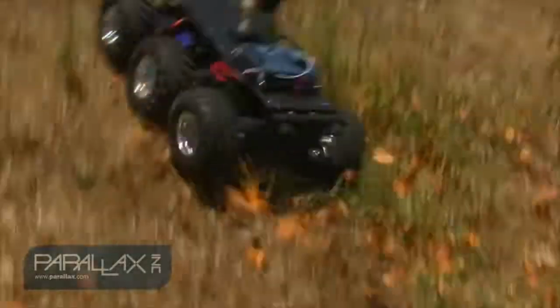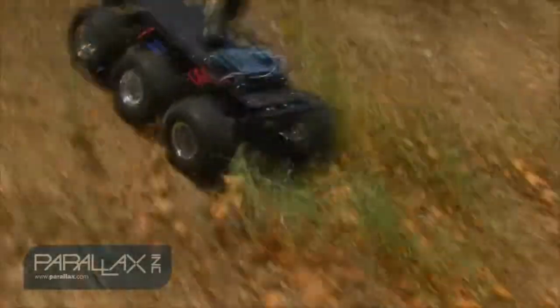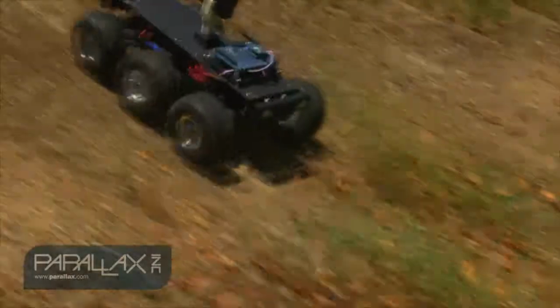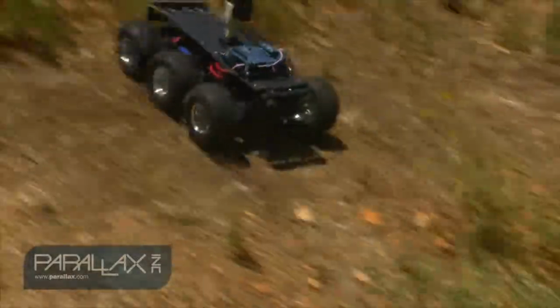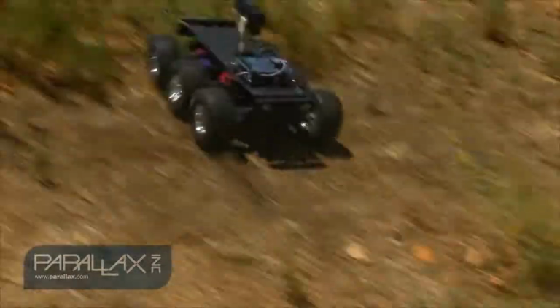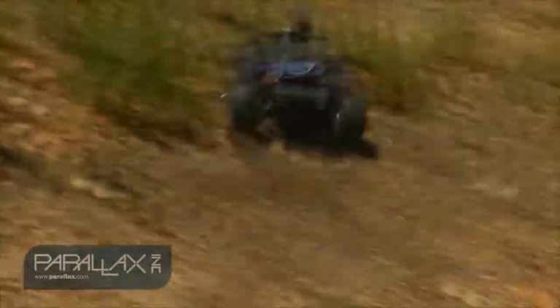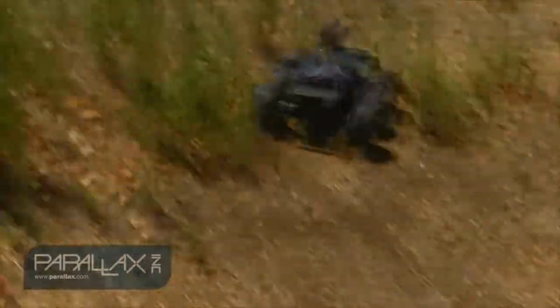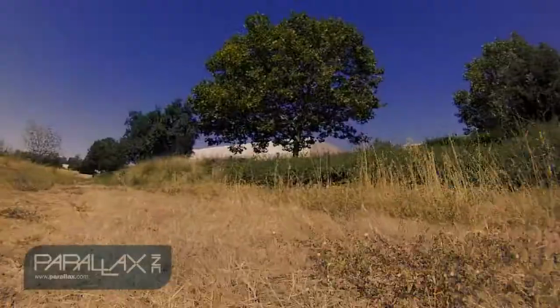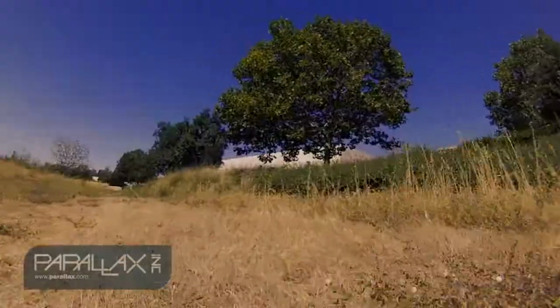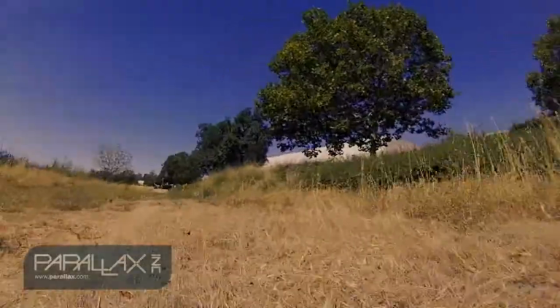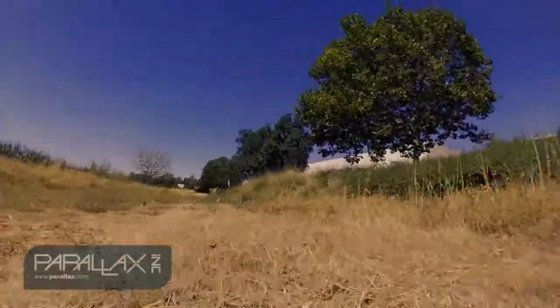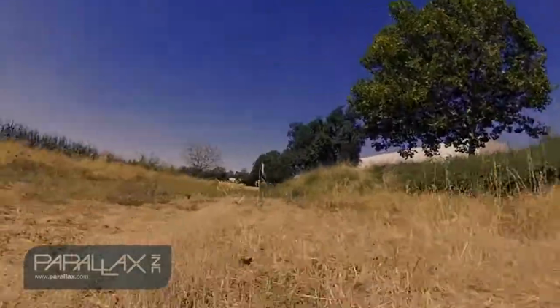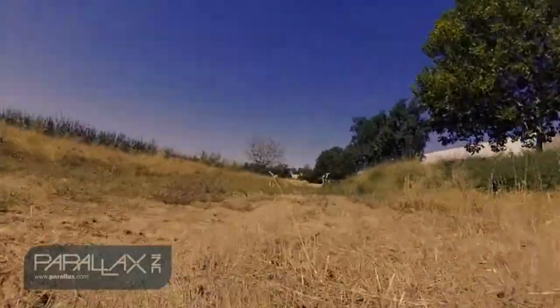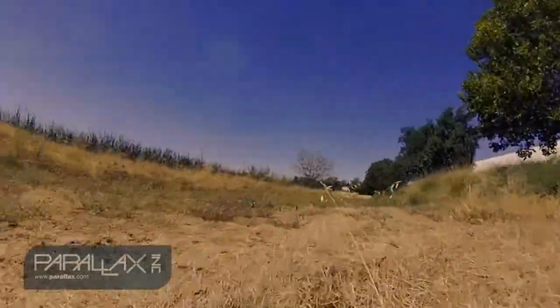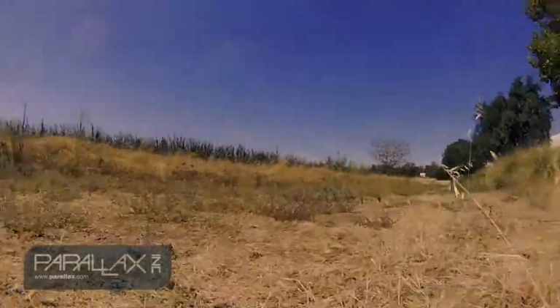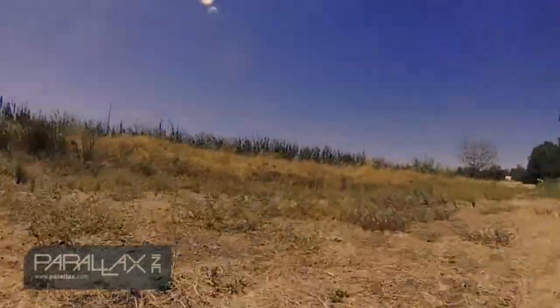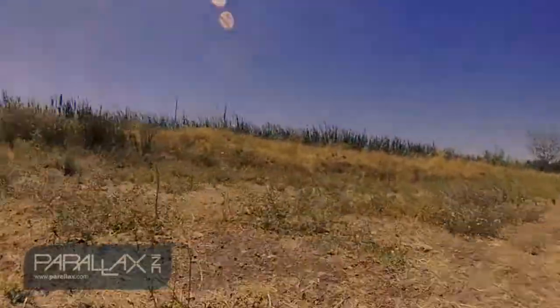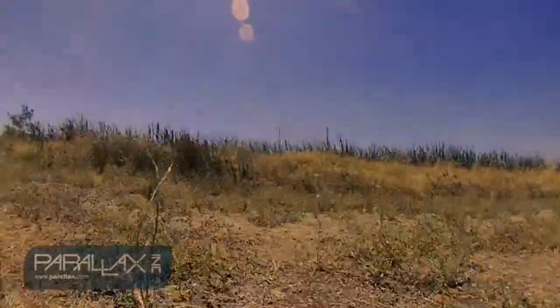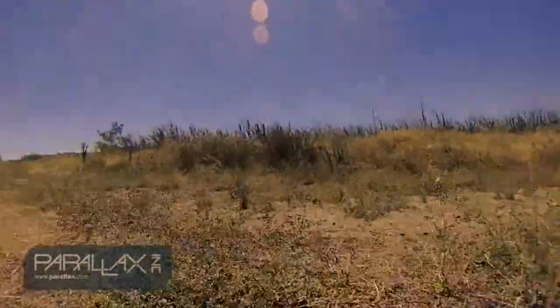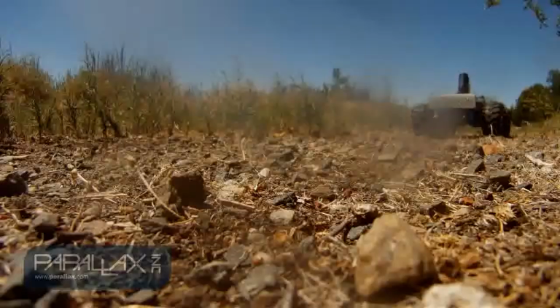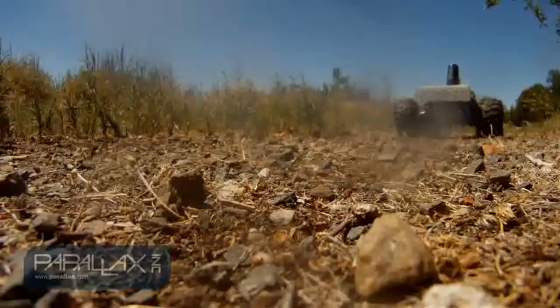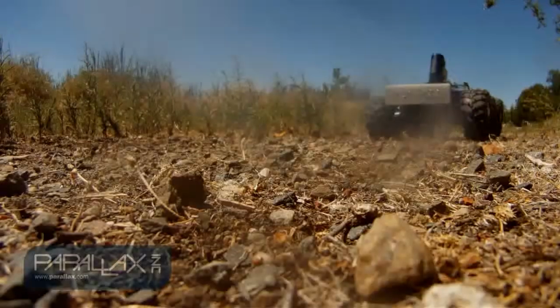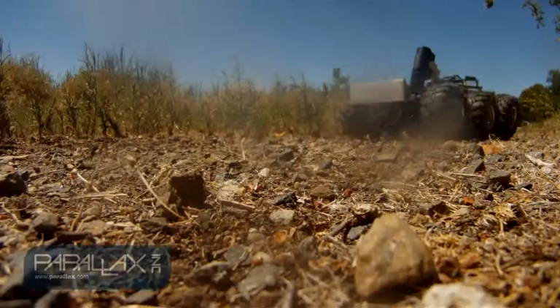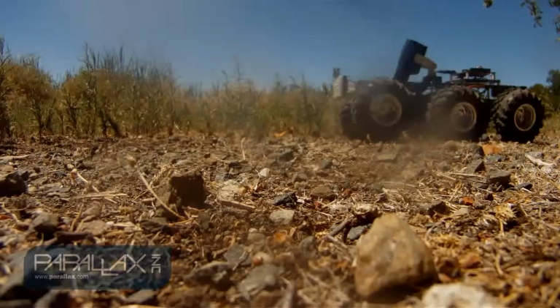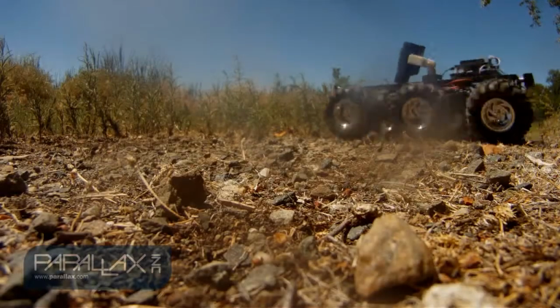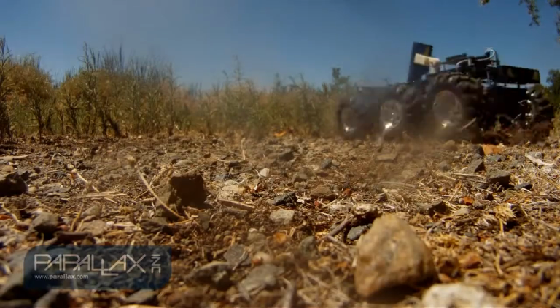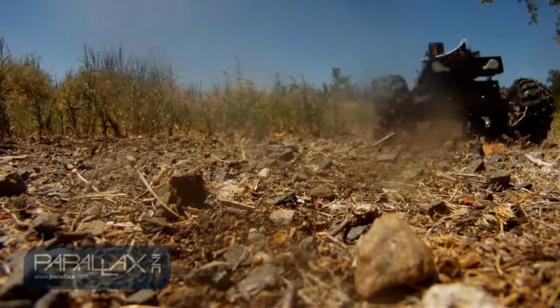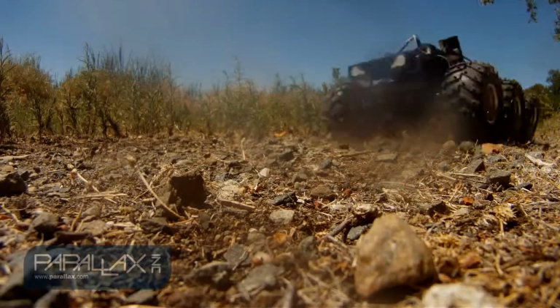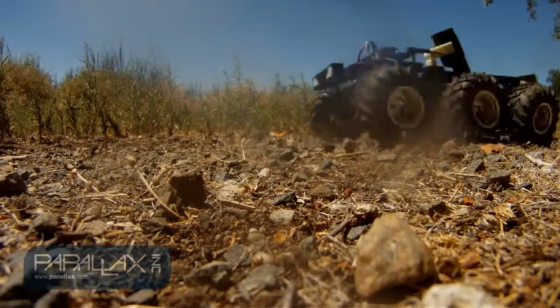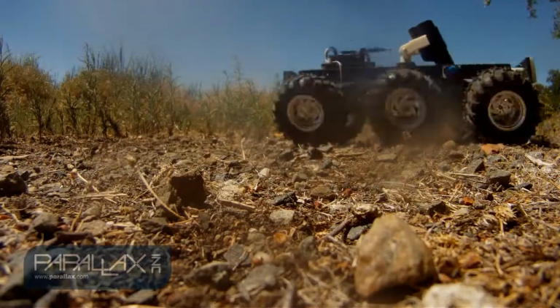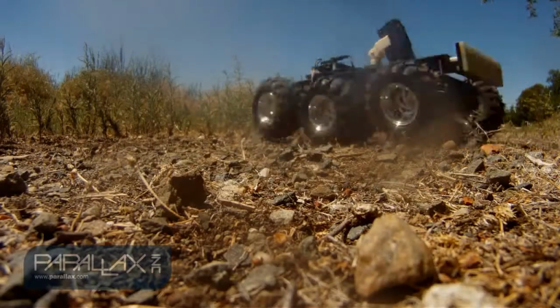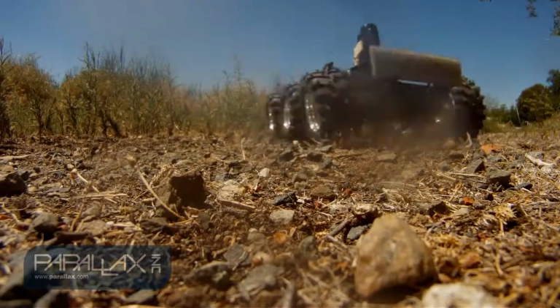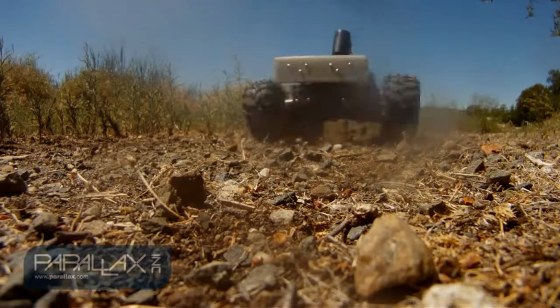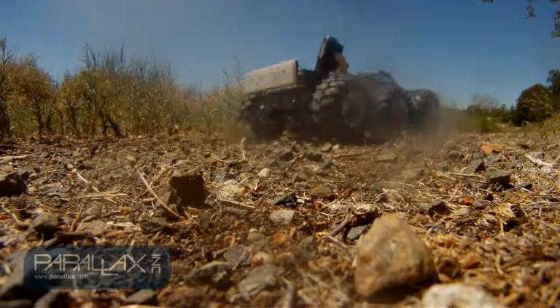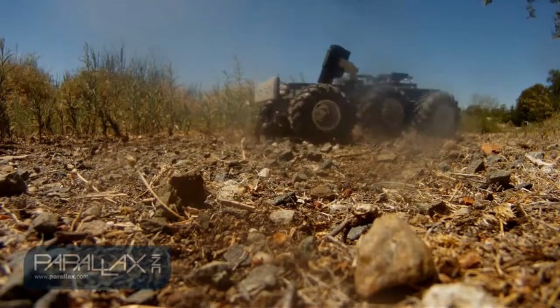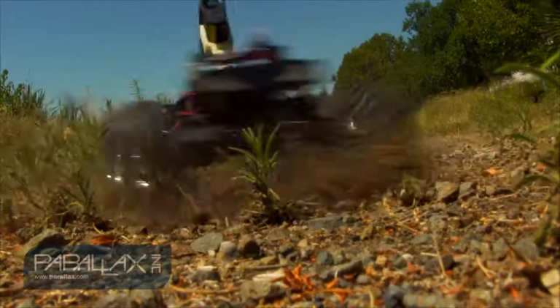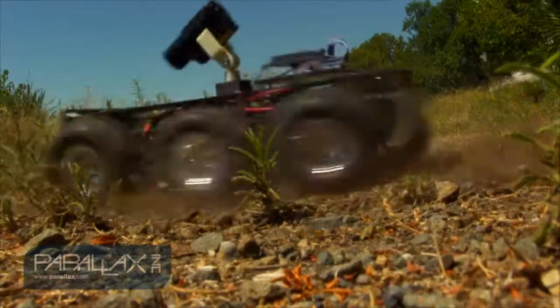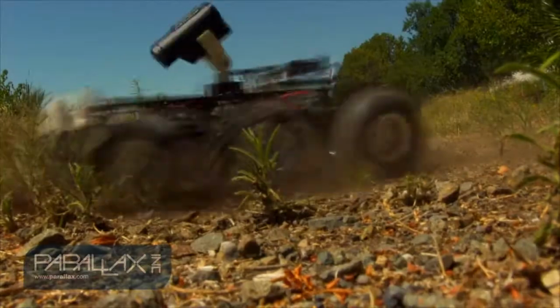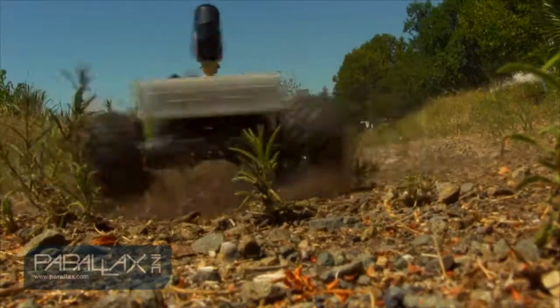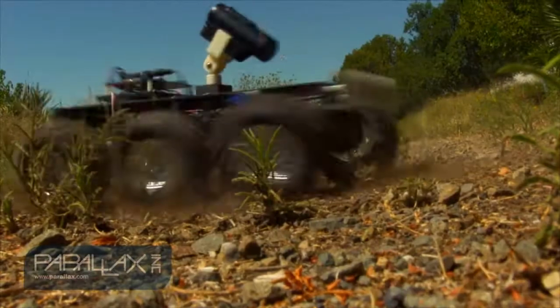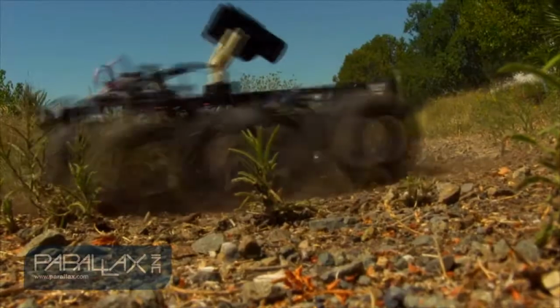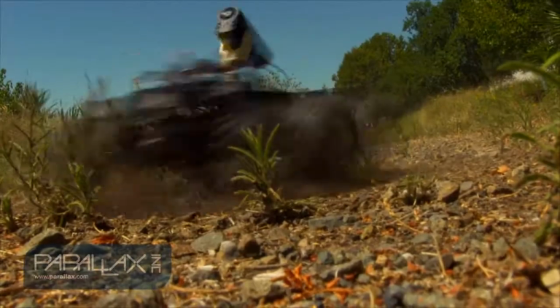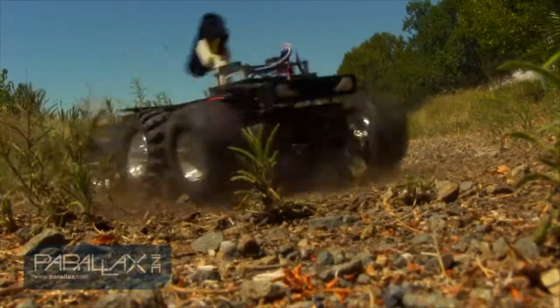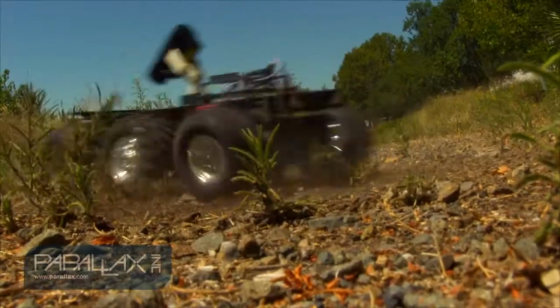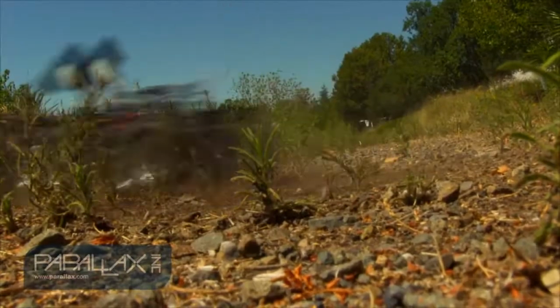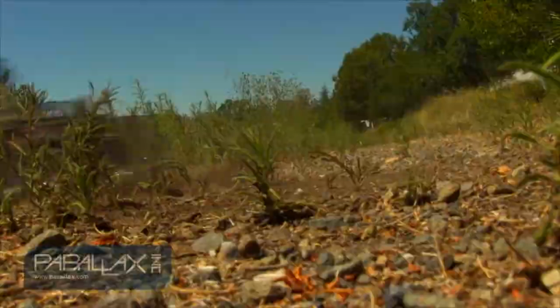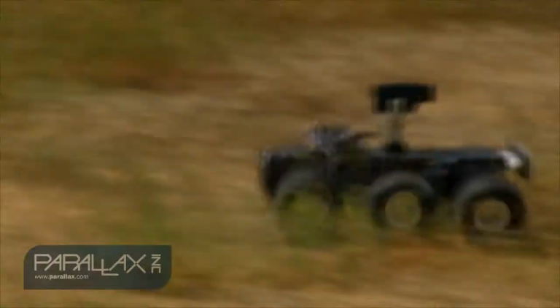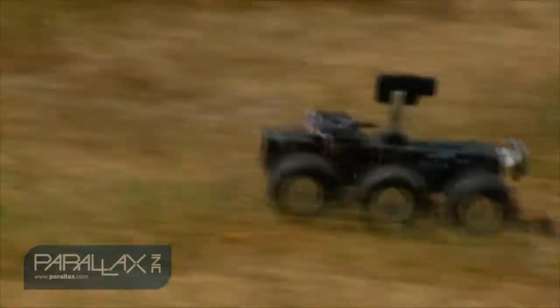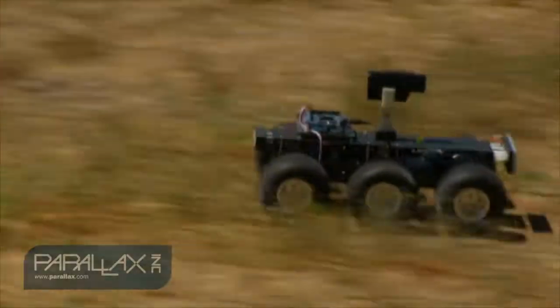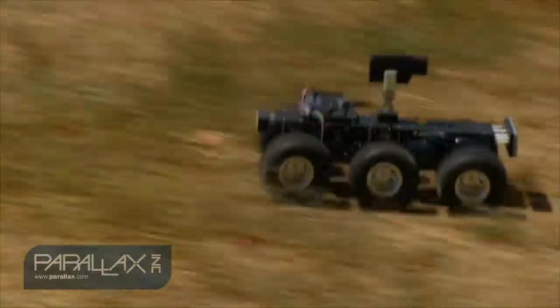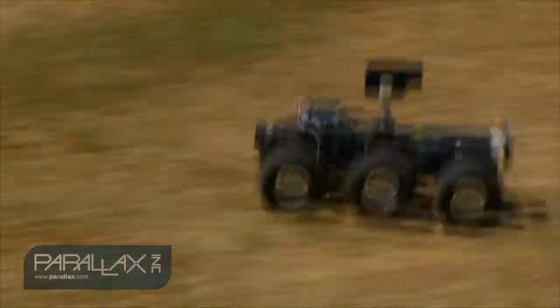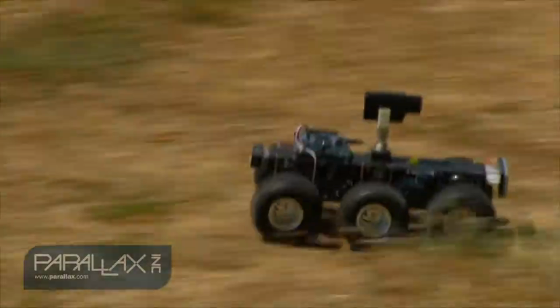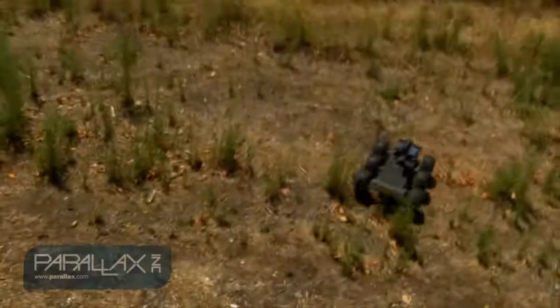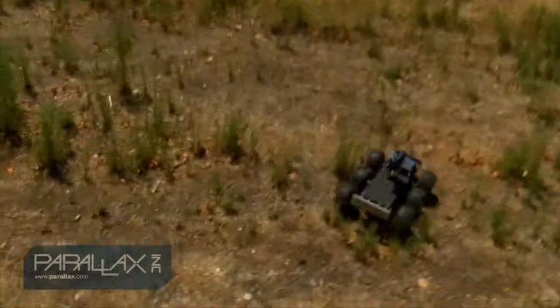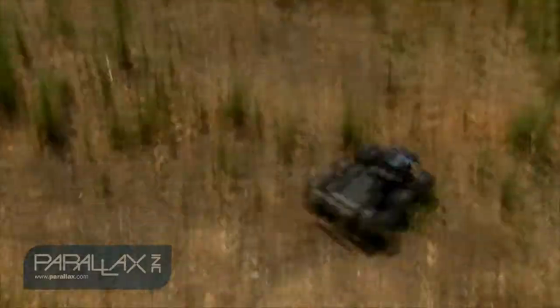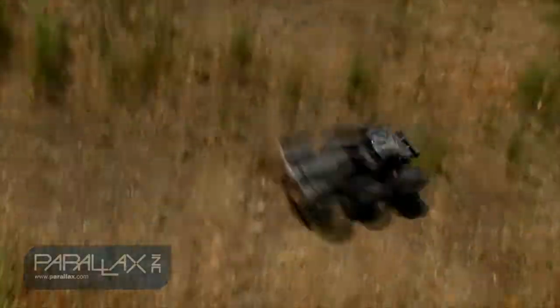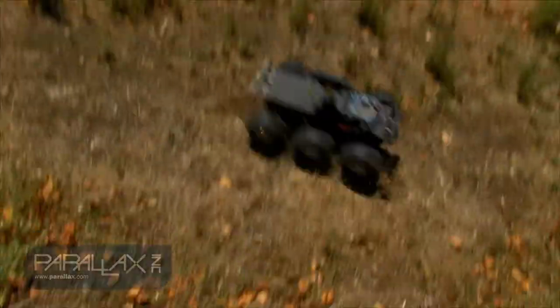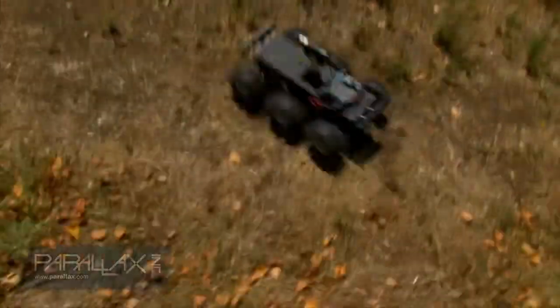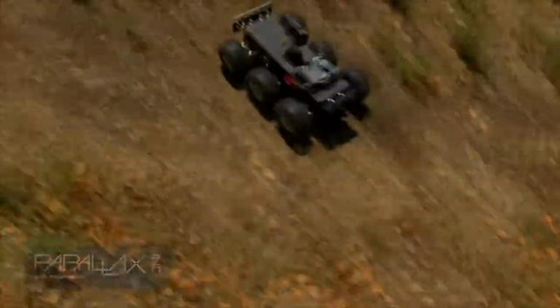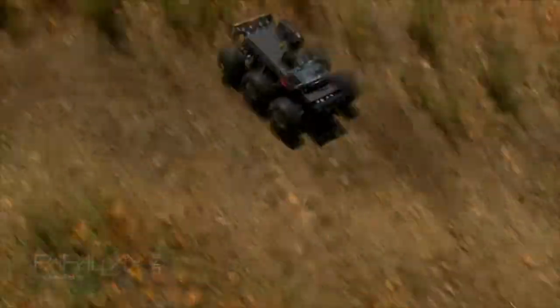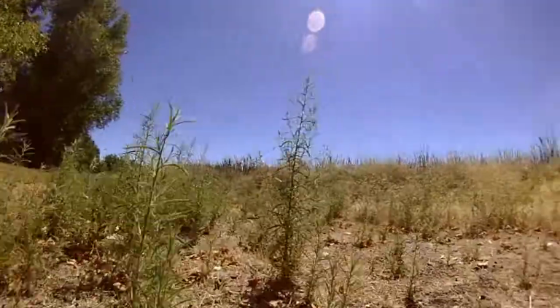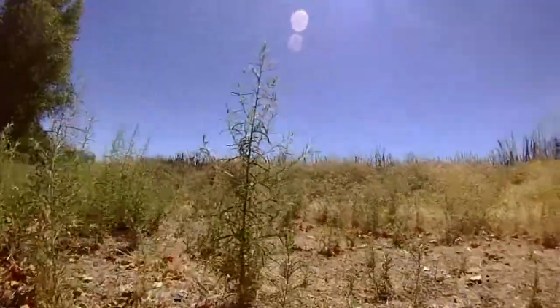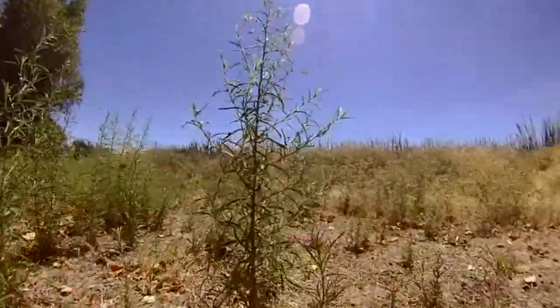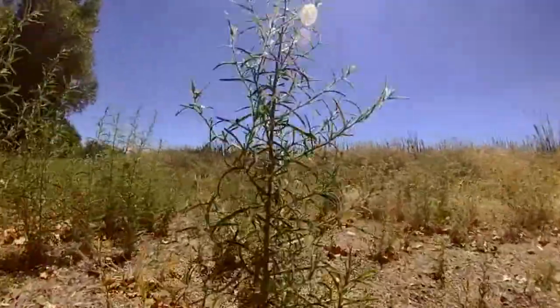So I've just gone over the Wild Thumper Robotics Kit and some of the applications you can use it in. For more information, go to Parallax.com and search Wild Thumper.